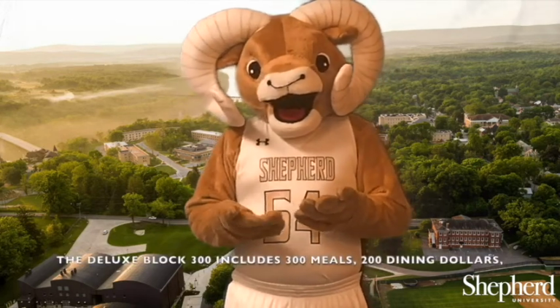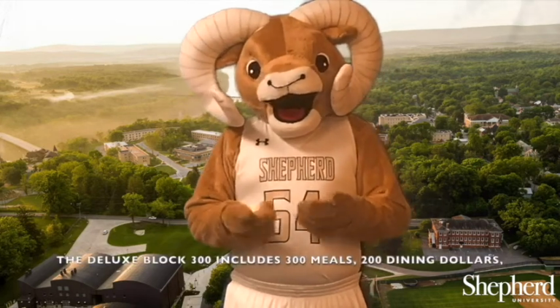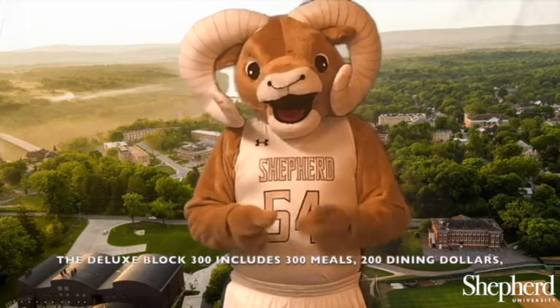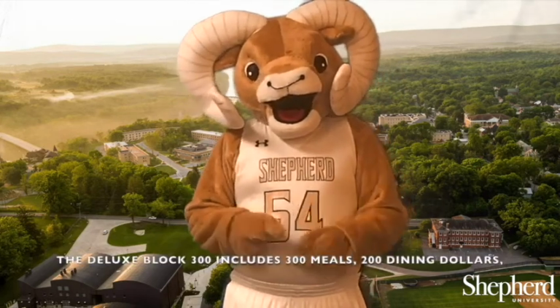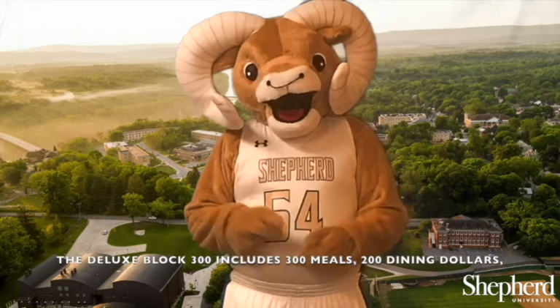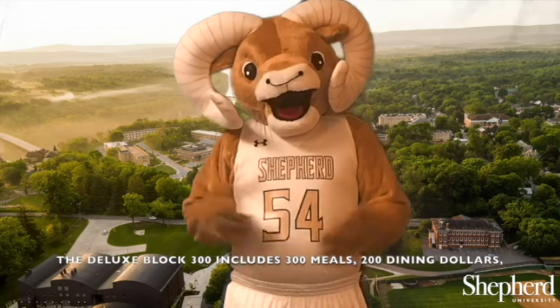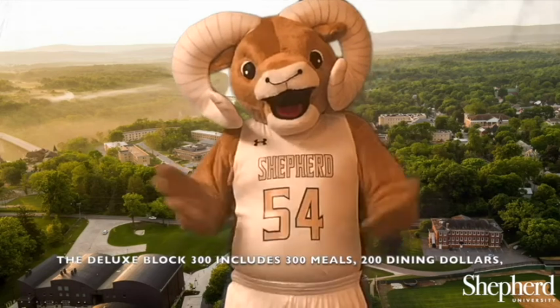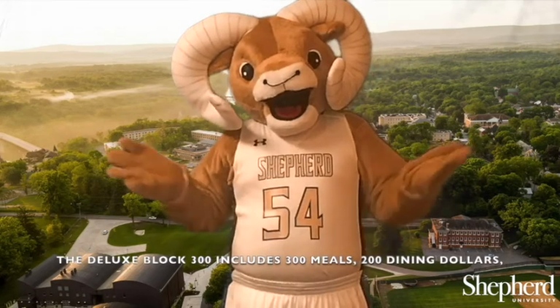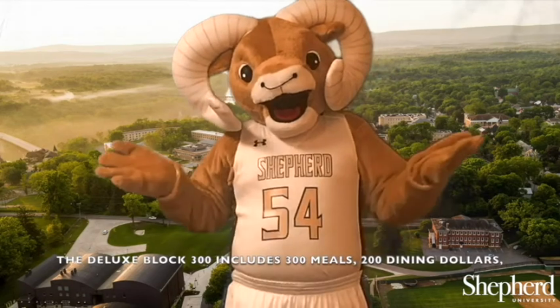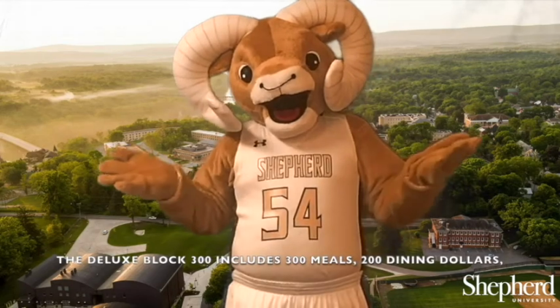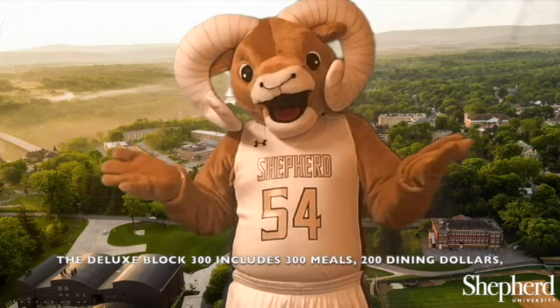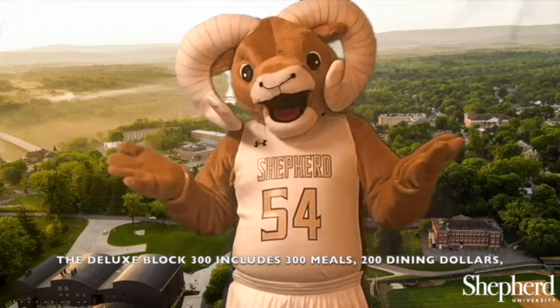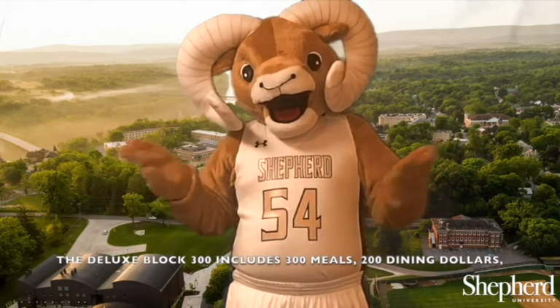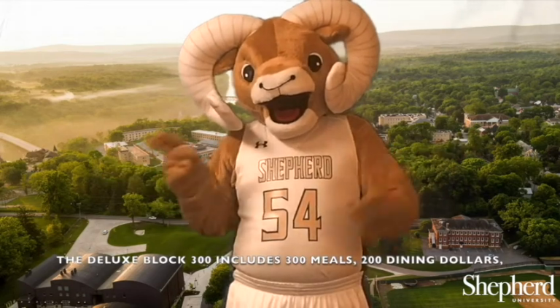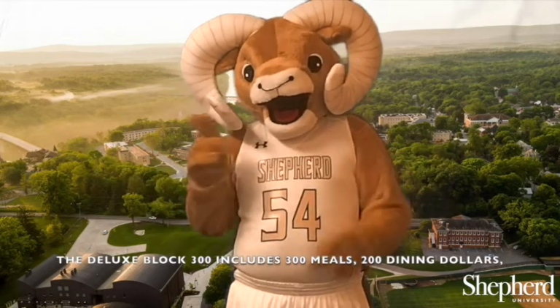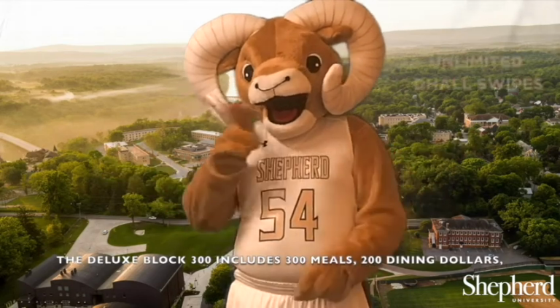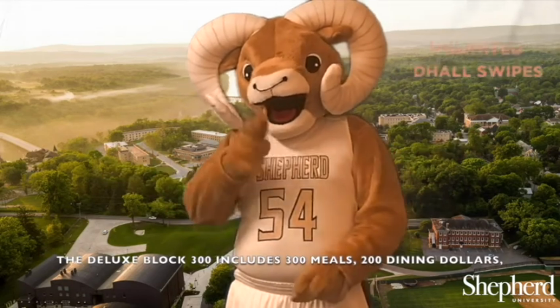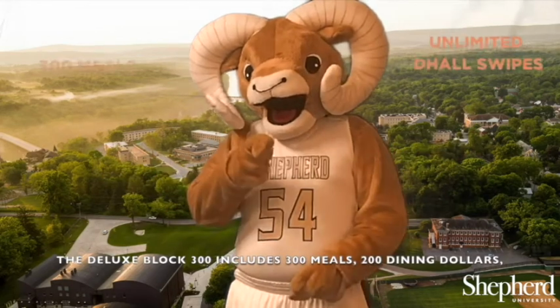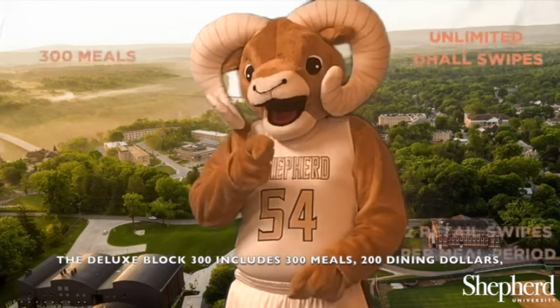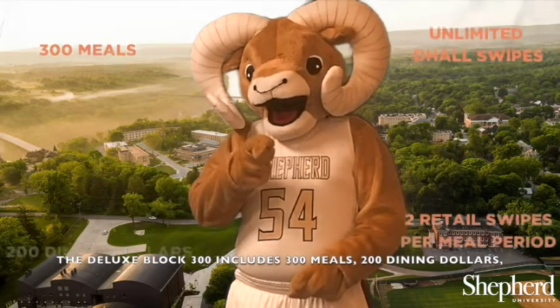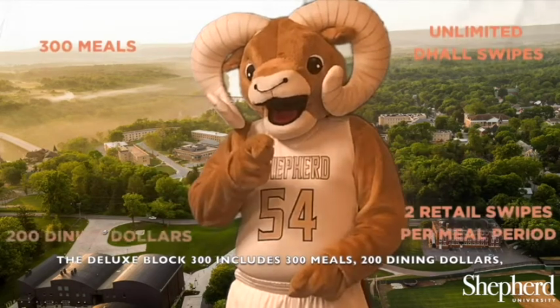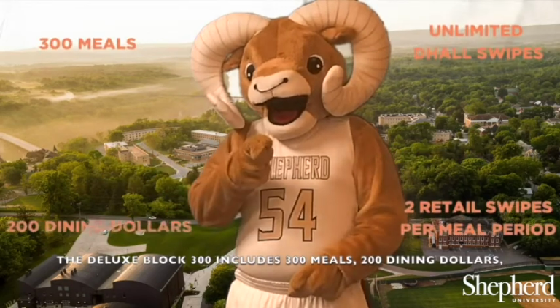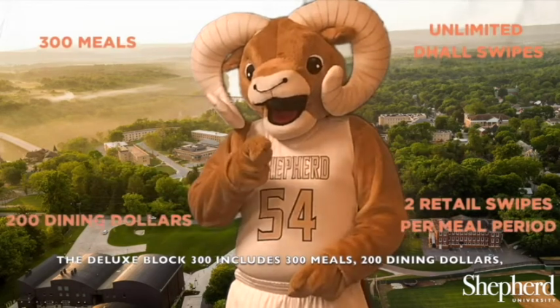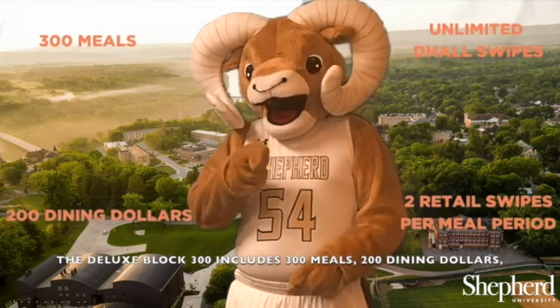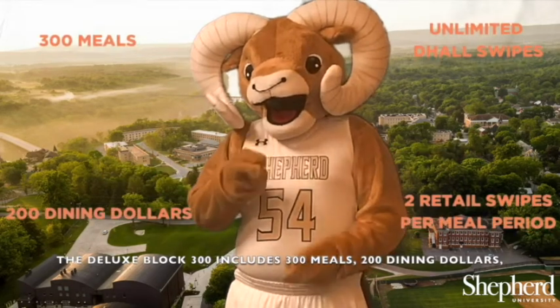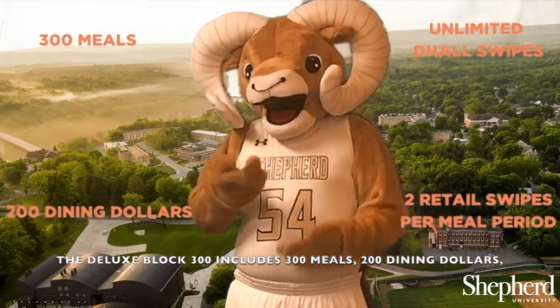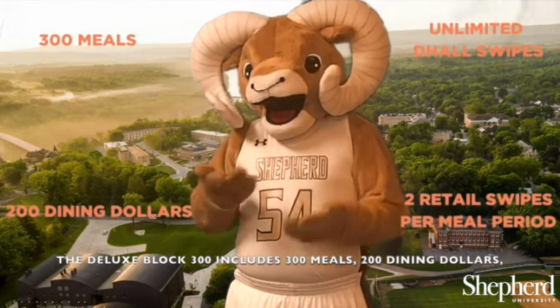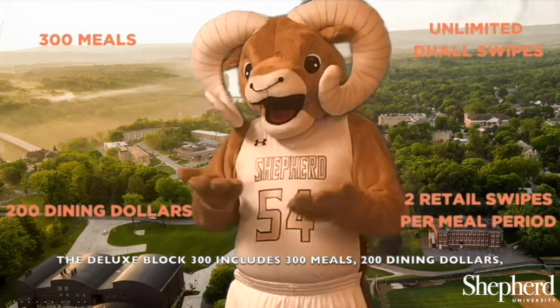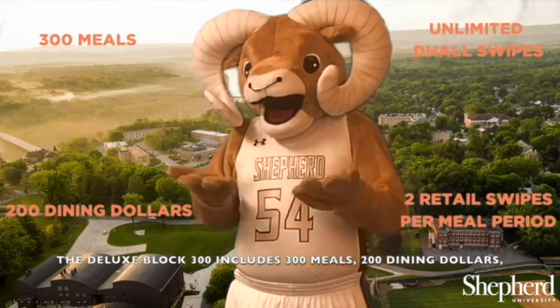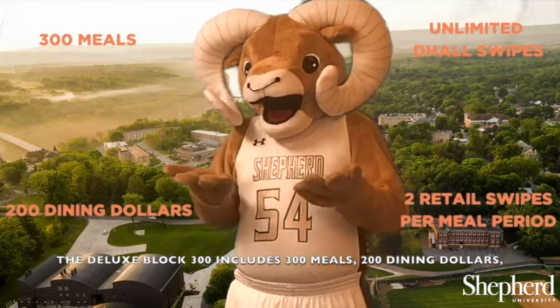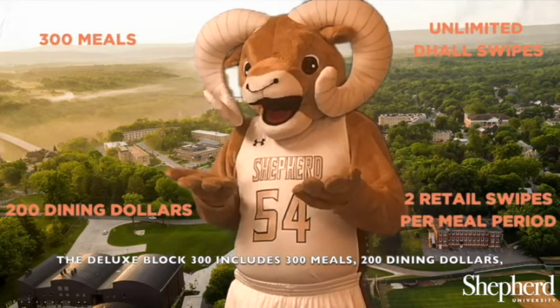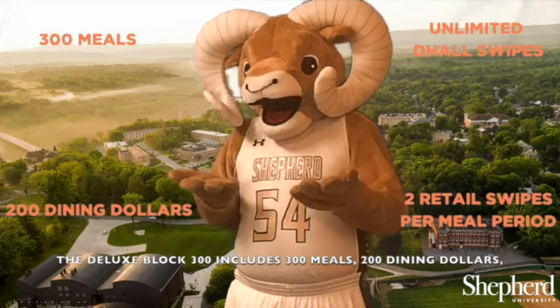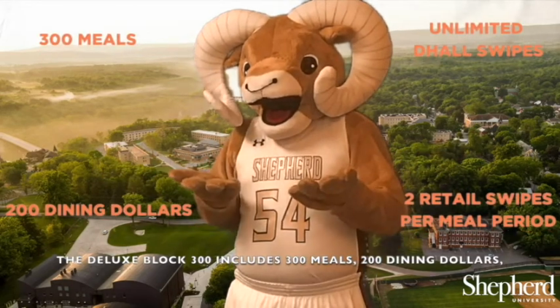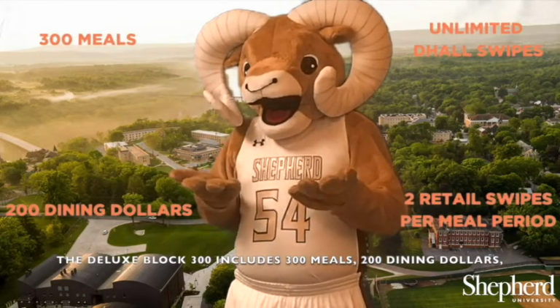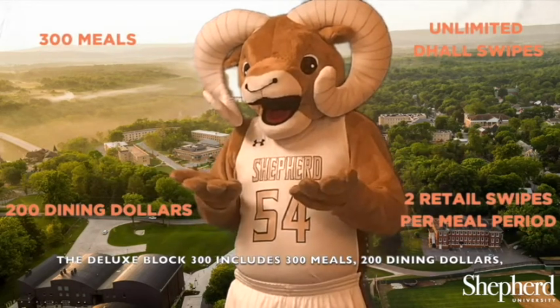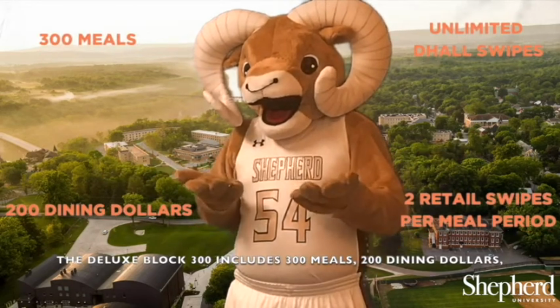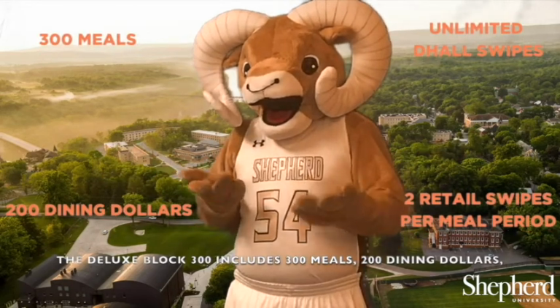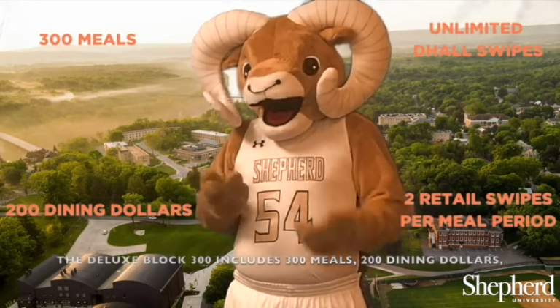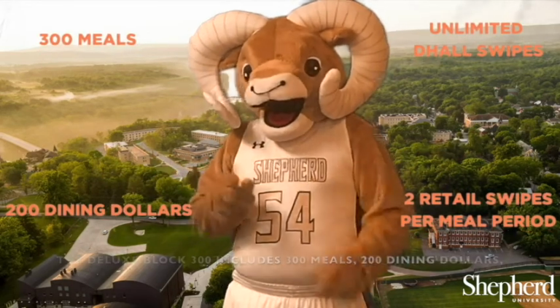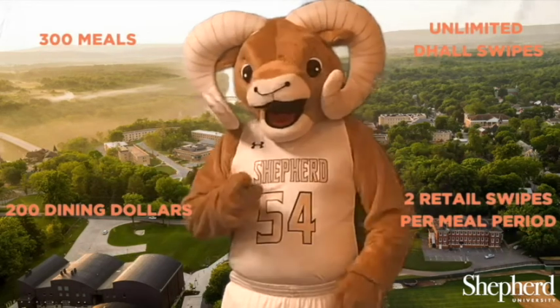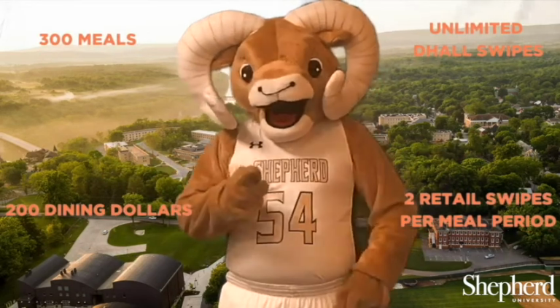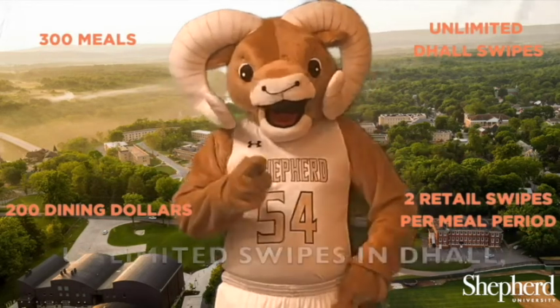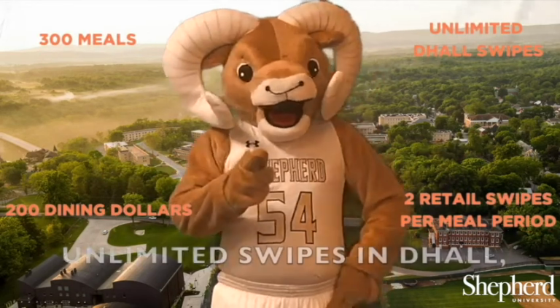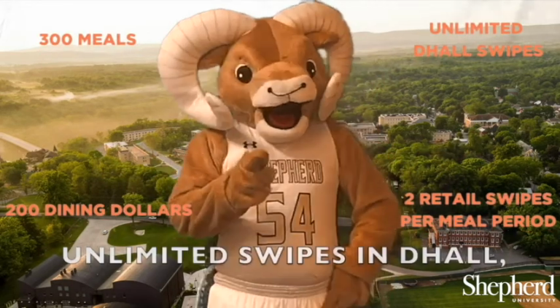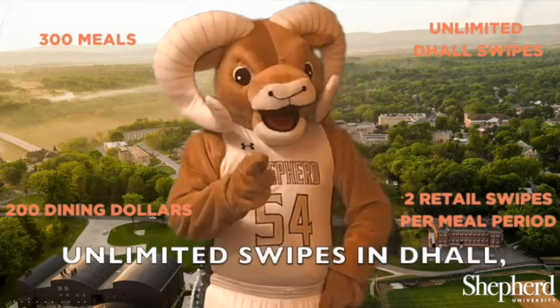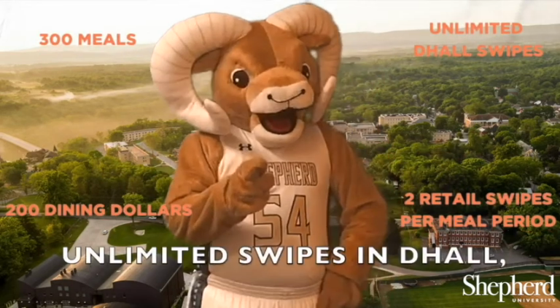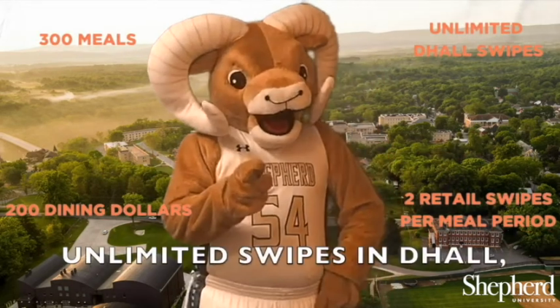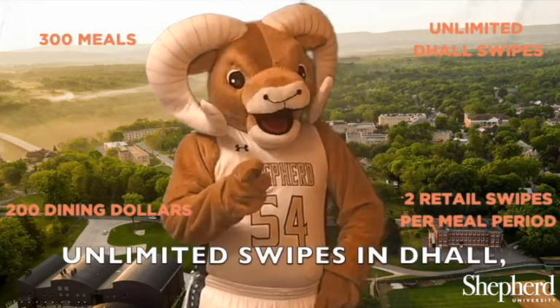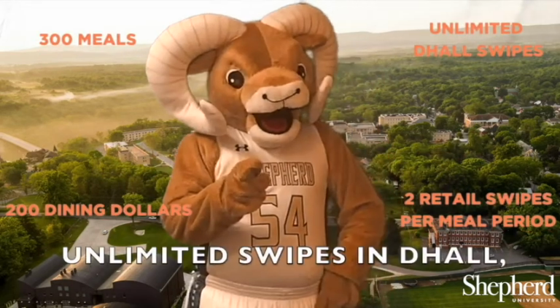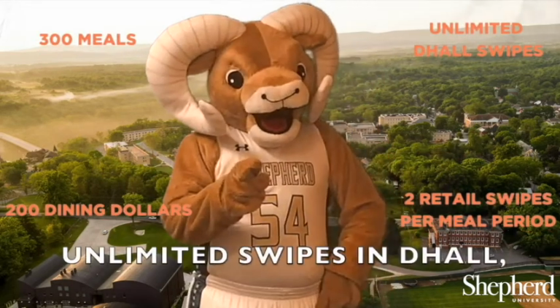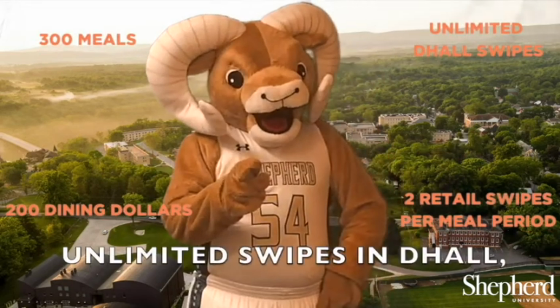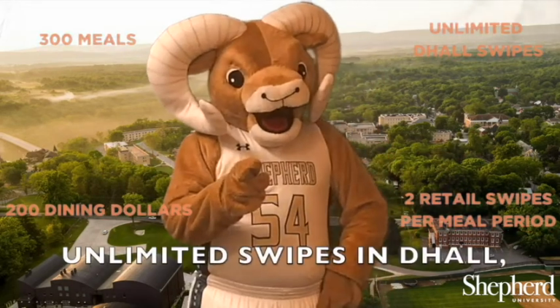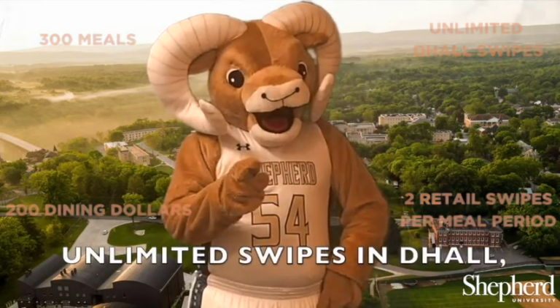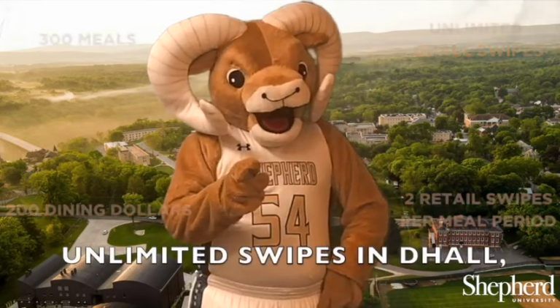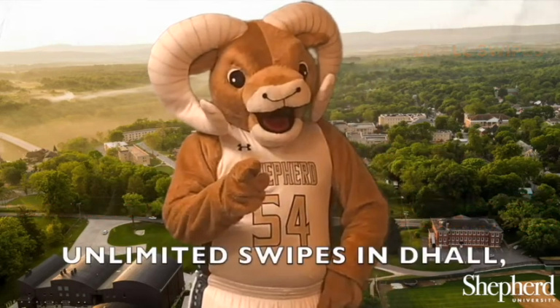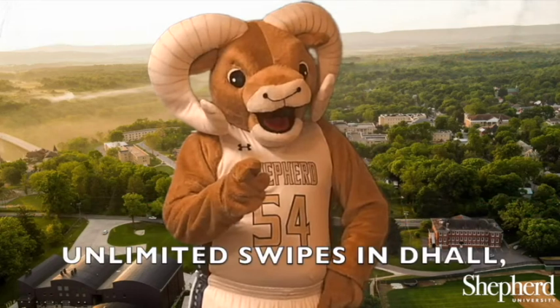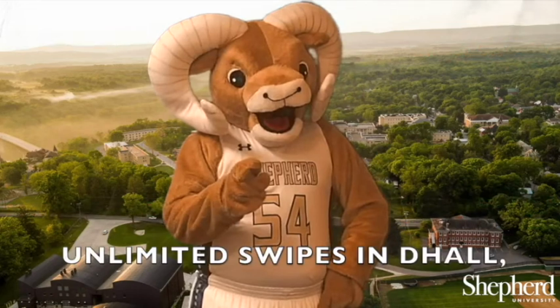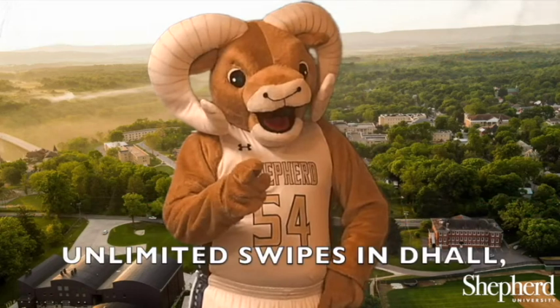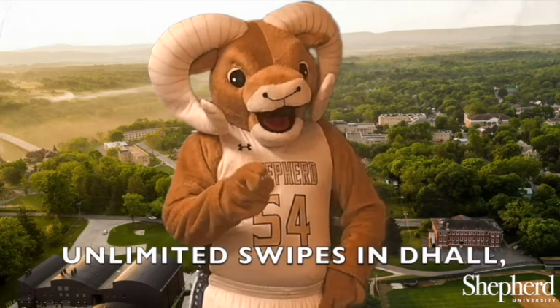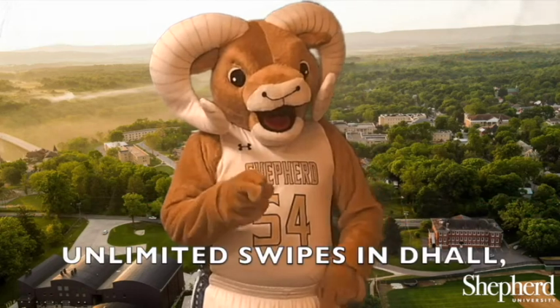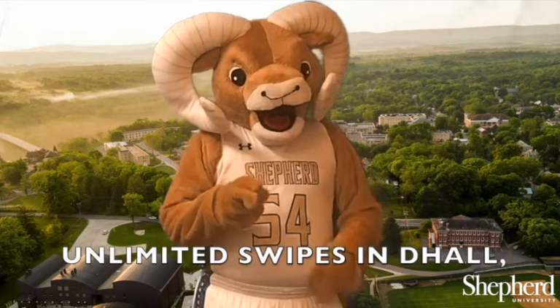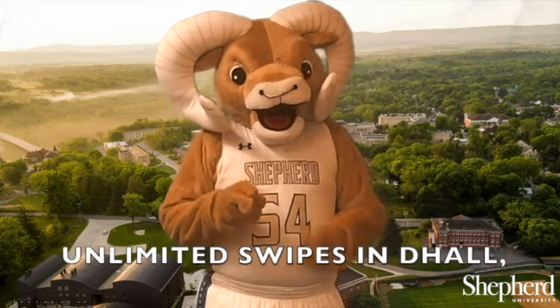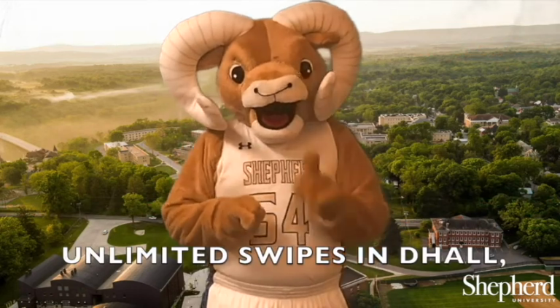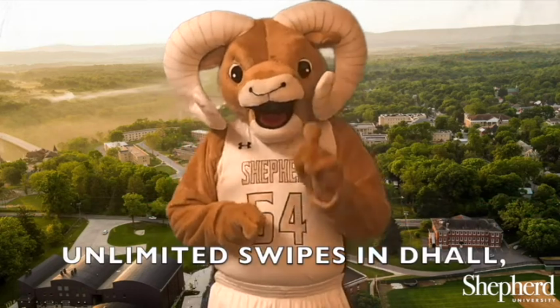The Deluxe Block 300 includes 300 meals, 200 Dining Dollars, and unlimited swipes in D Hall.